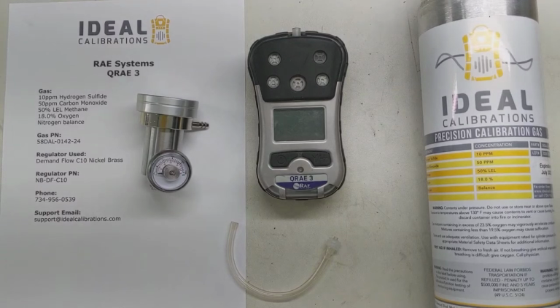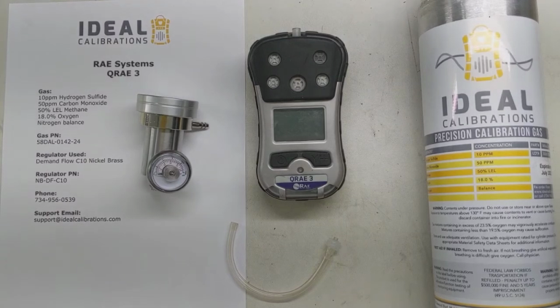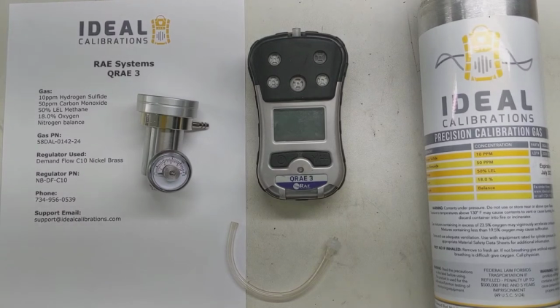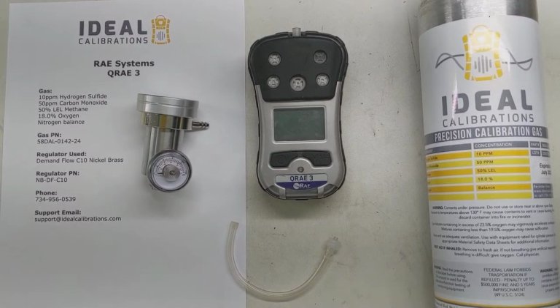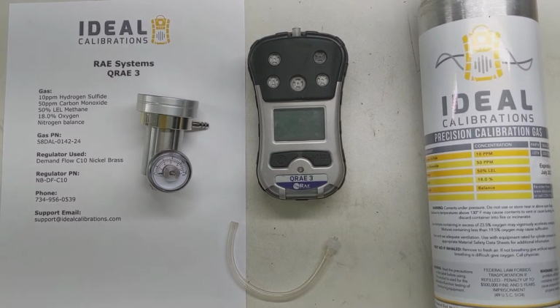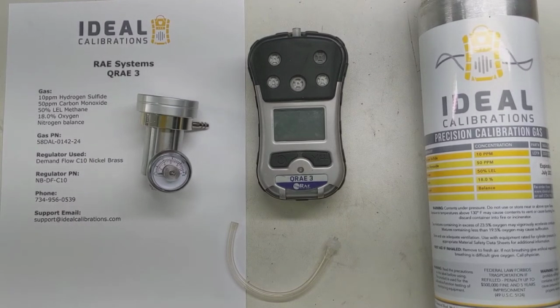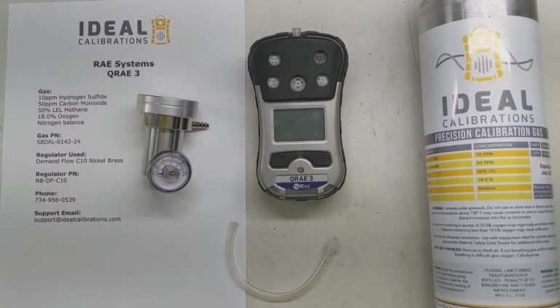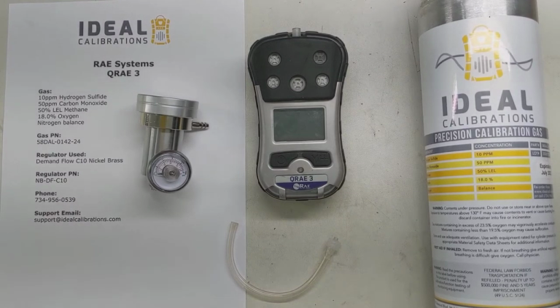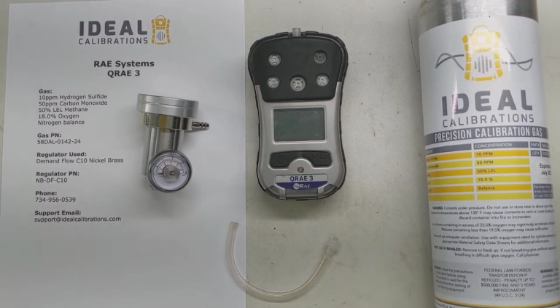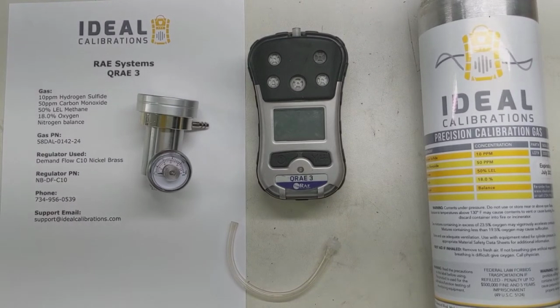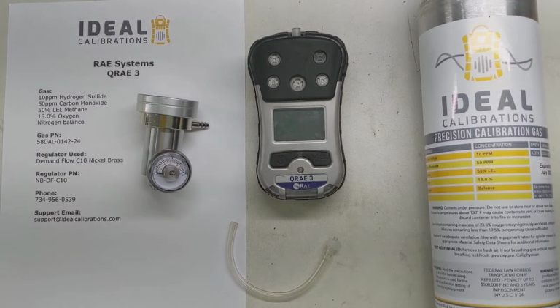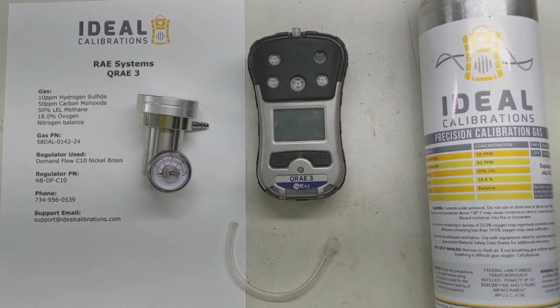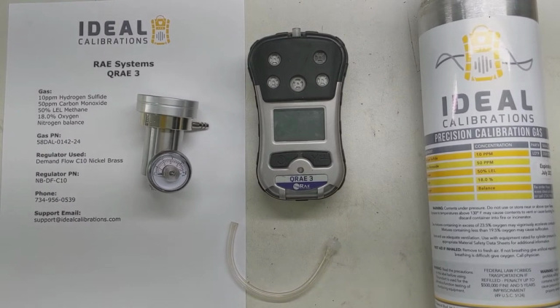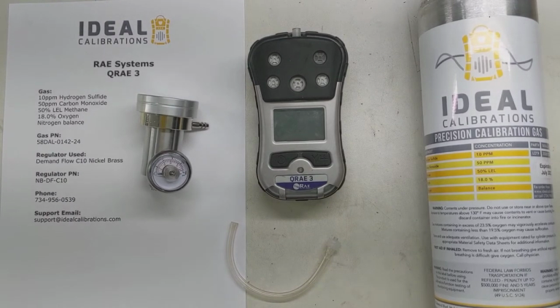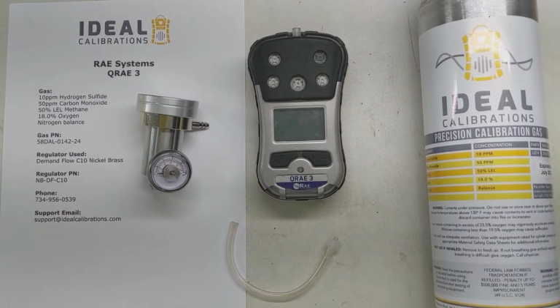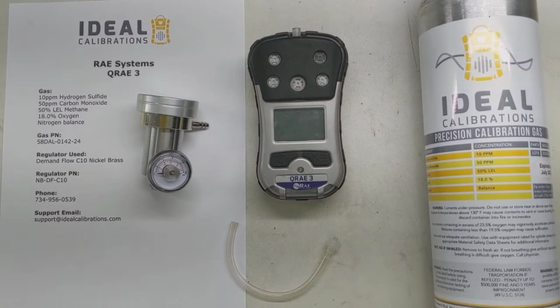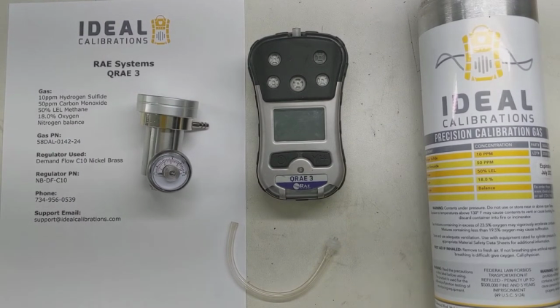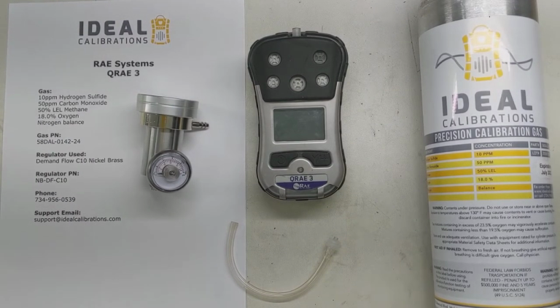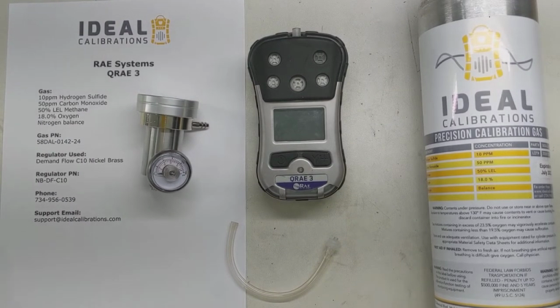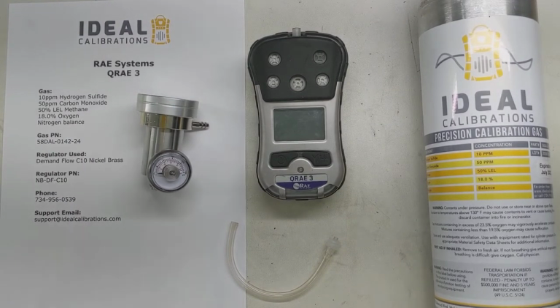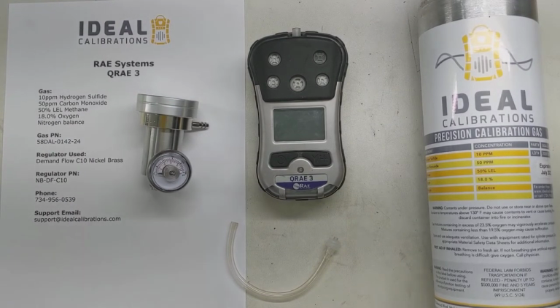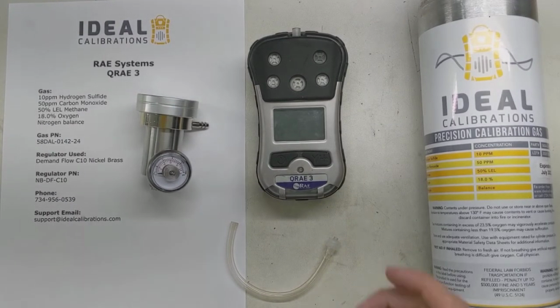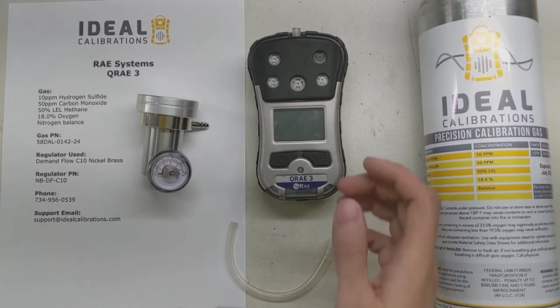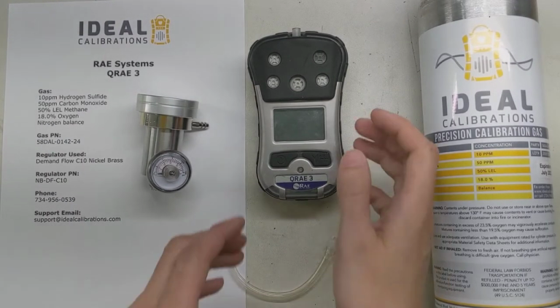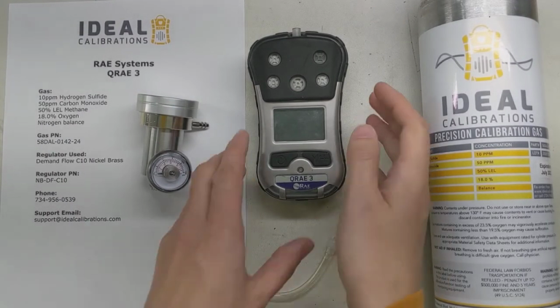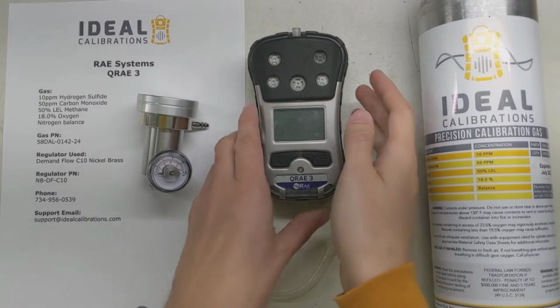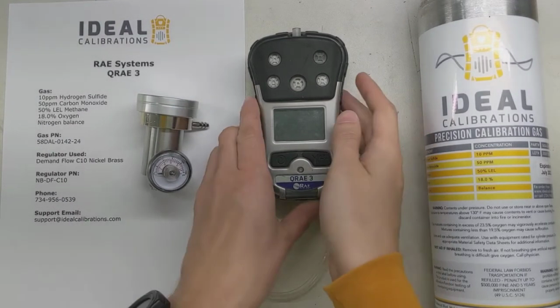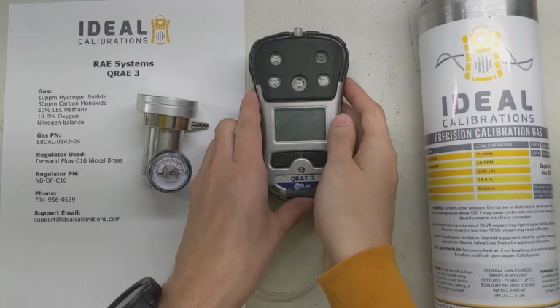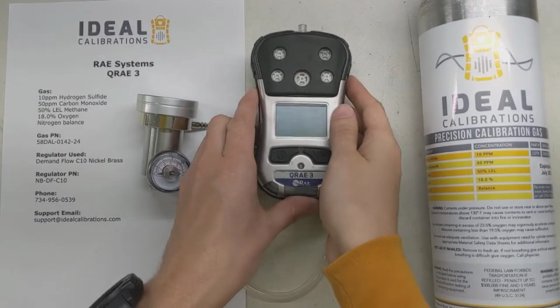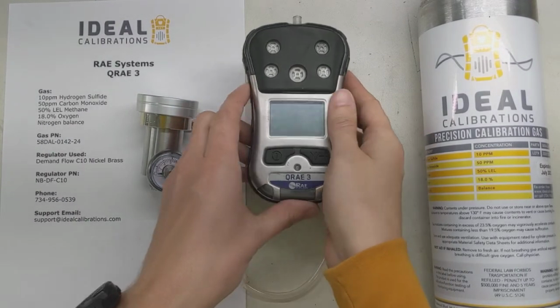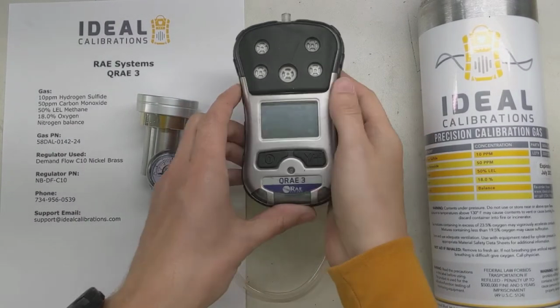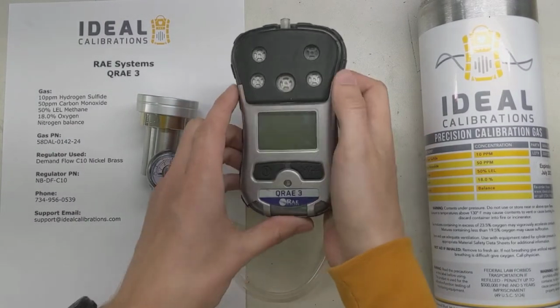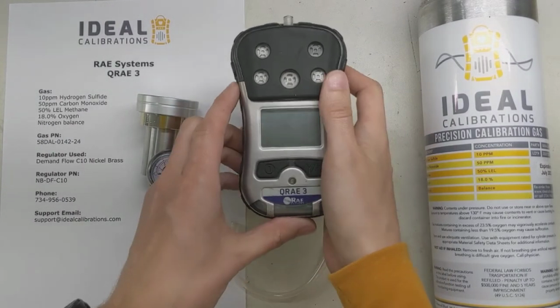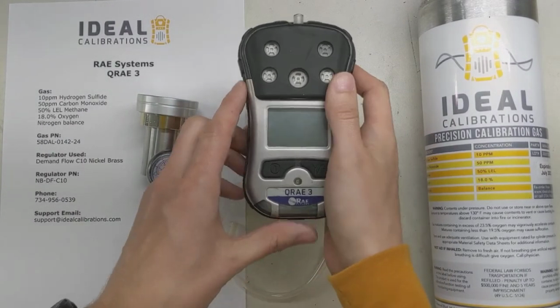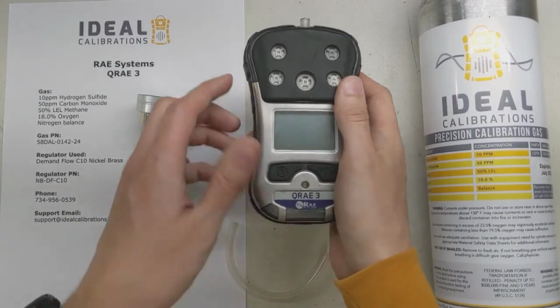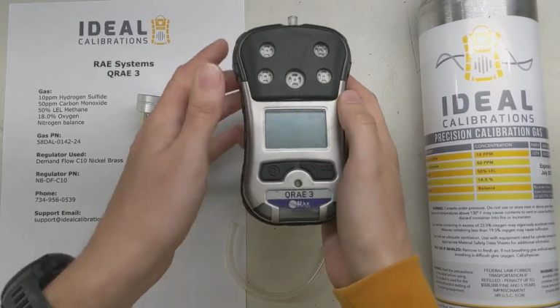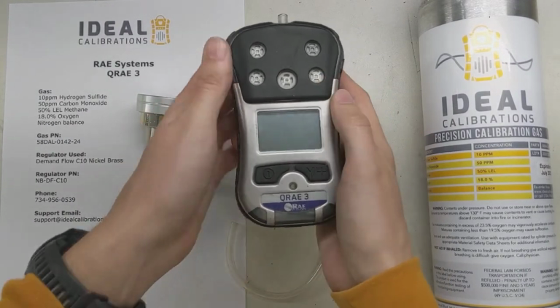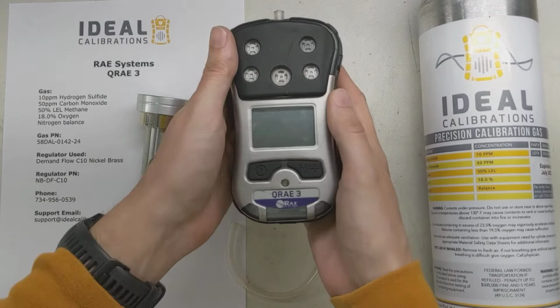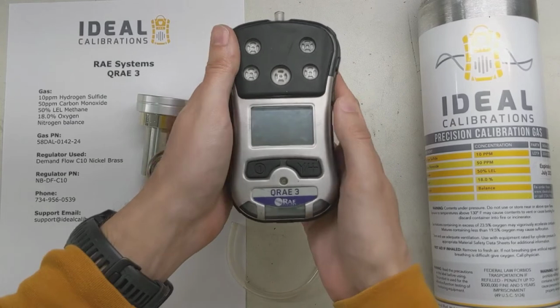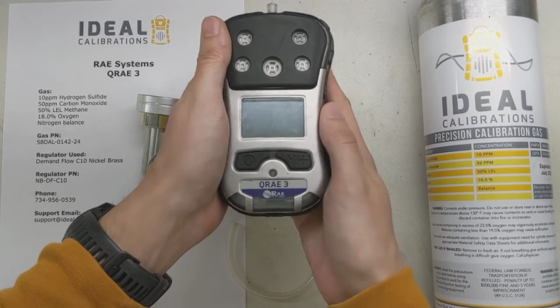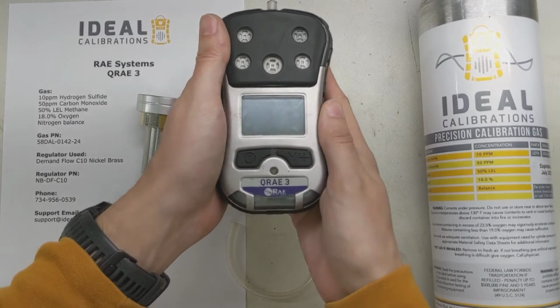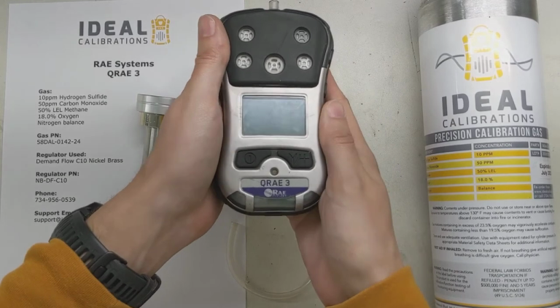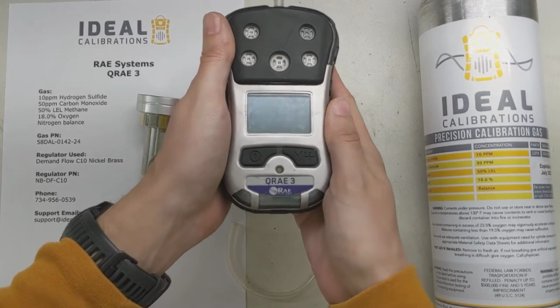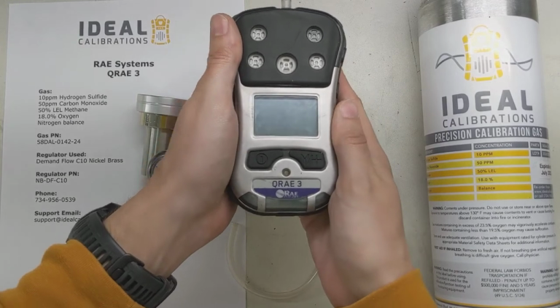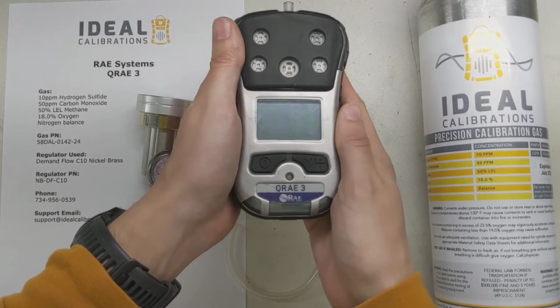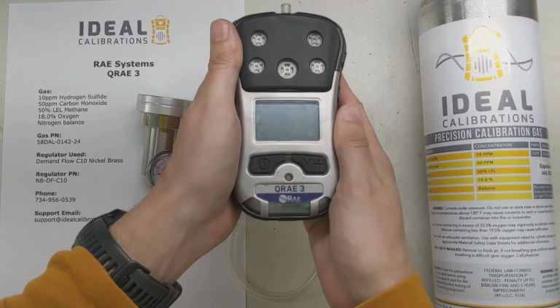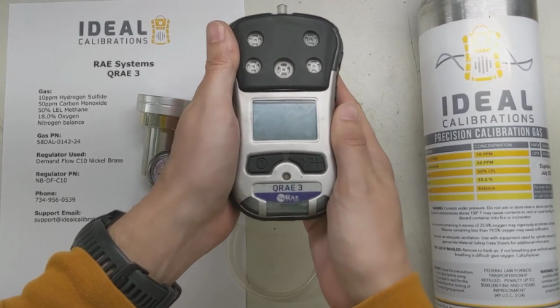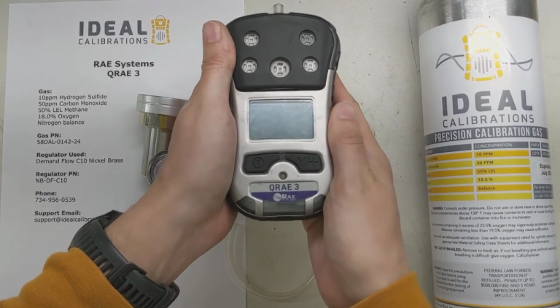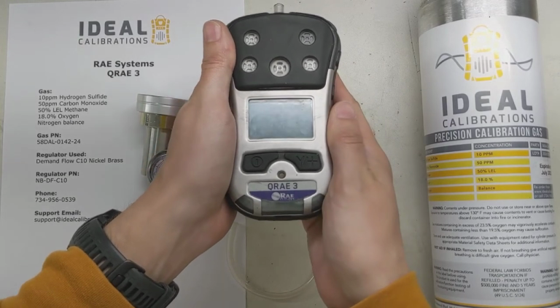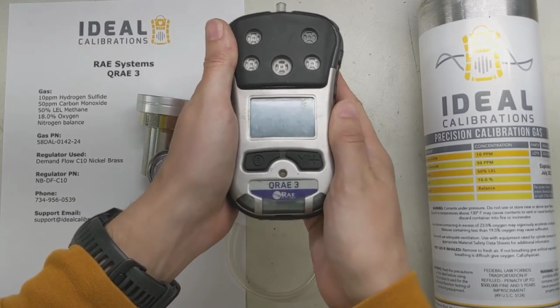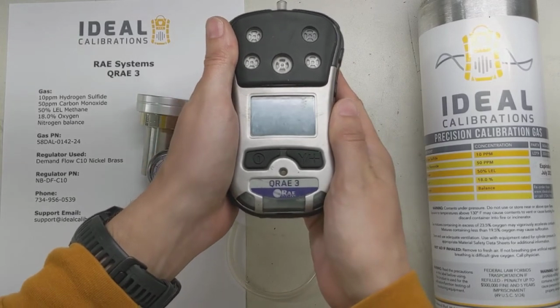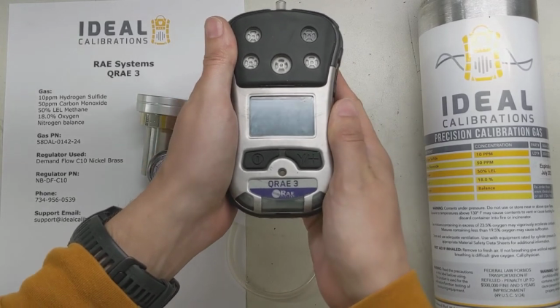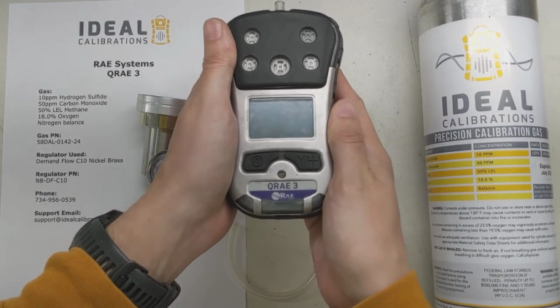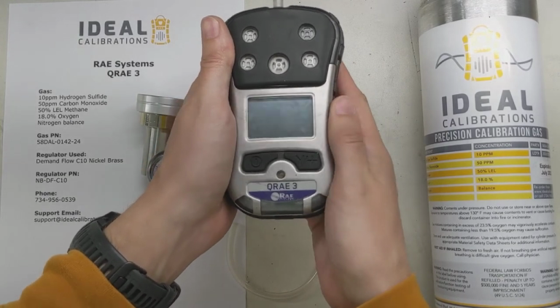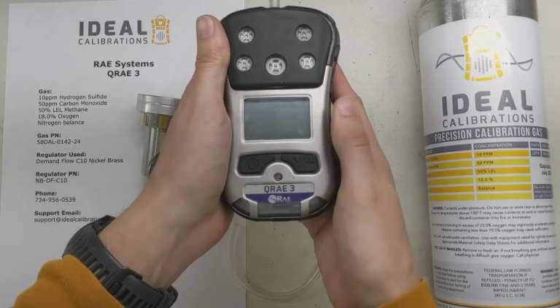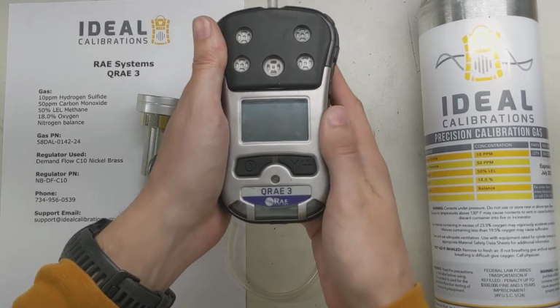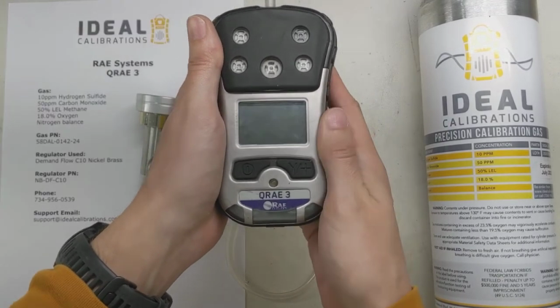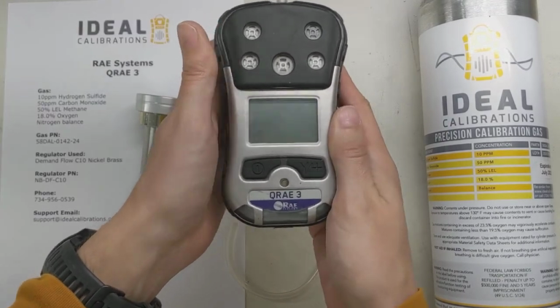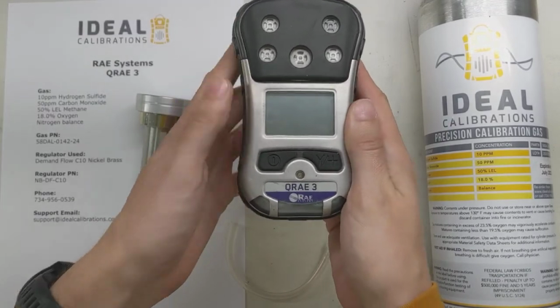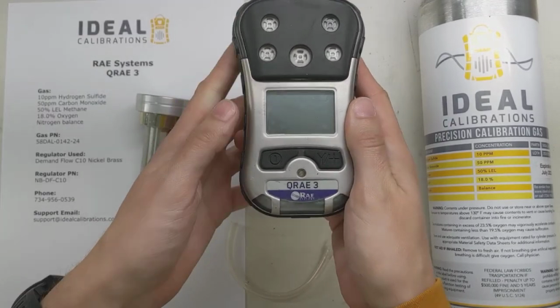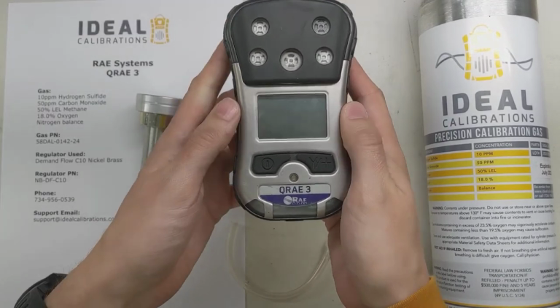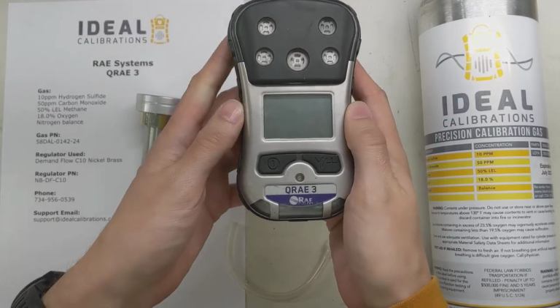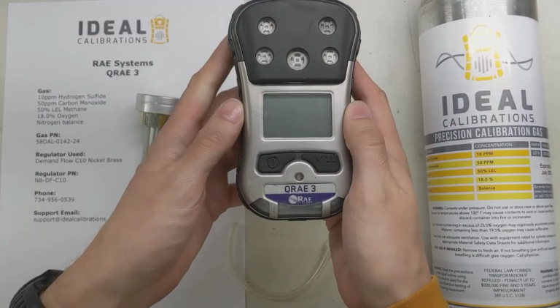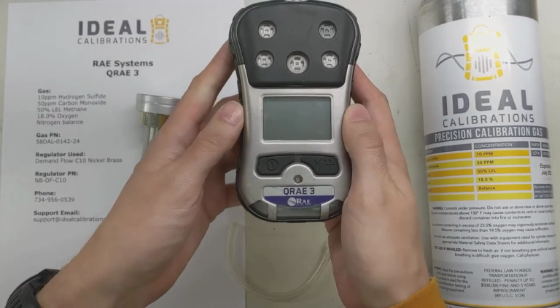Hi and welcome to another IDEO Calibrations on how to calibrate your gas detector video. I'm James Moore and today we are going to be looking at the QRay3 by Ray Systems.